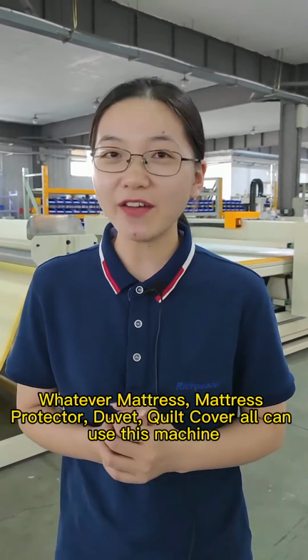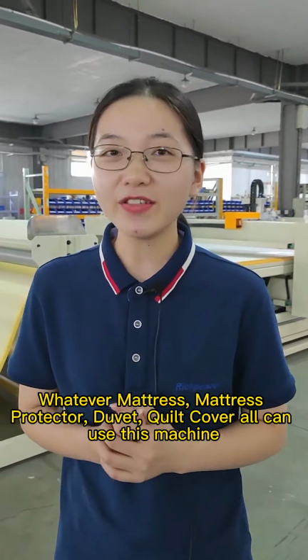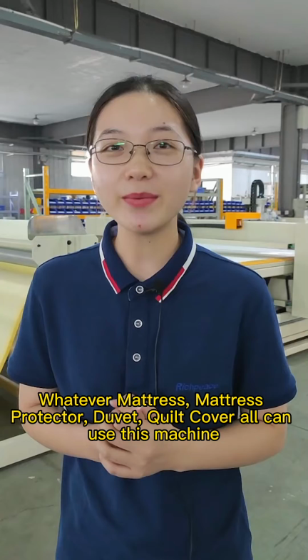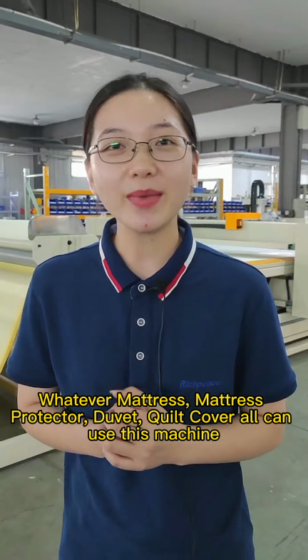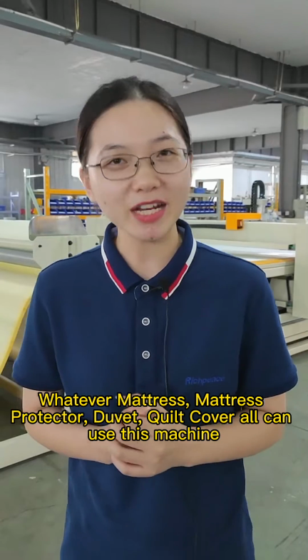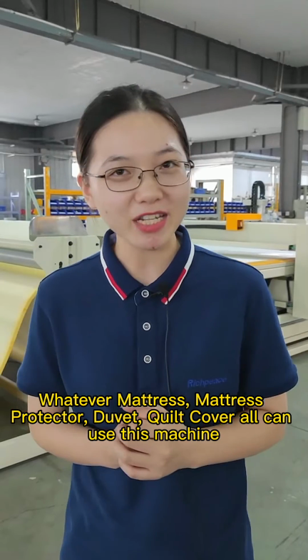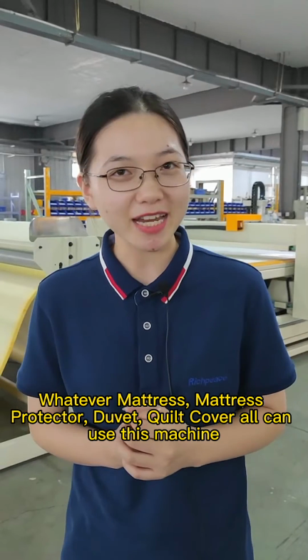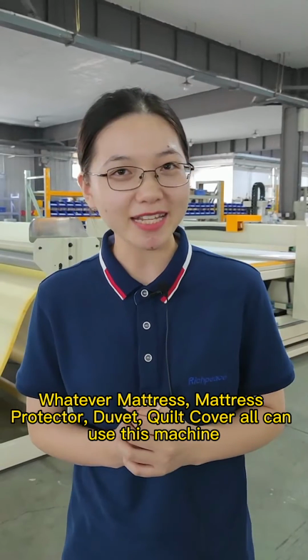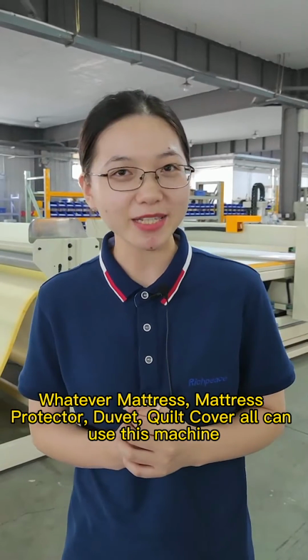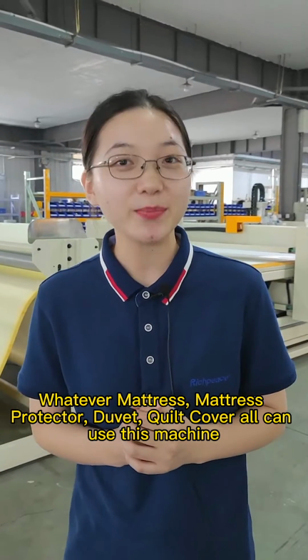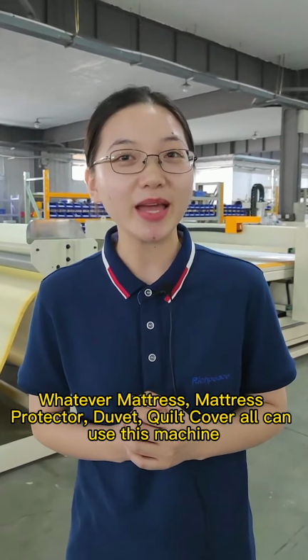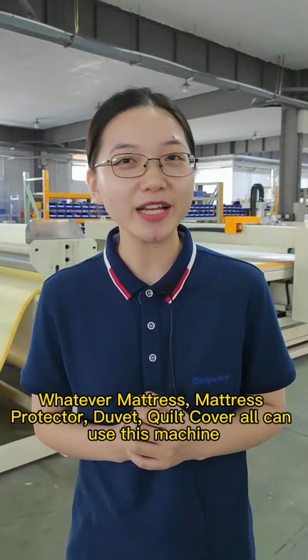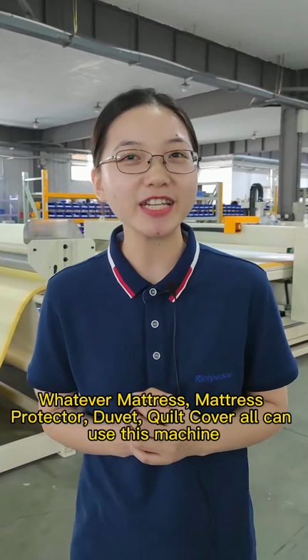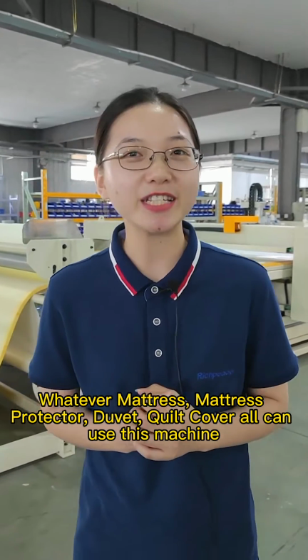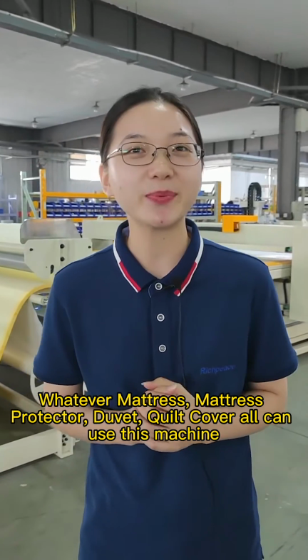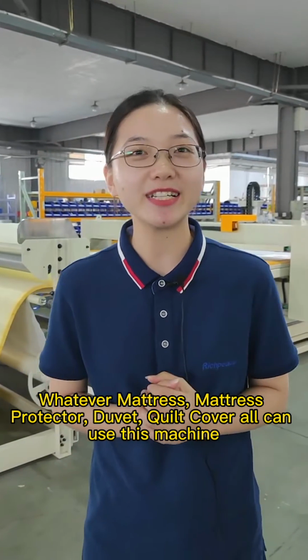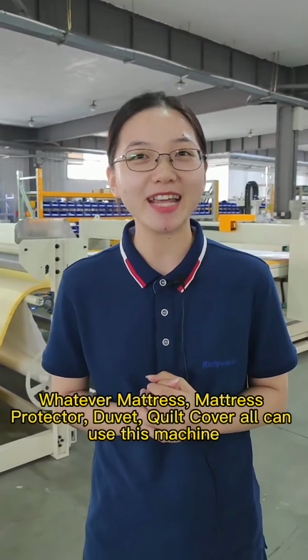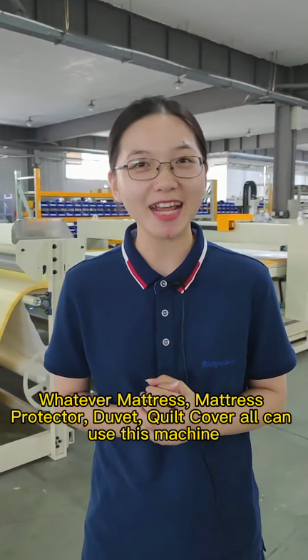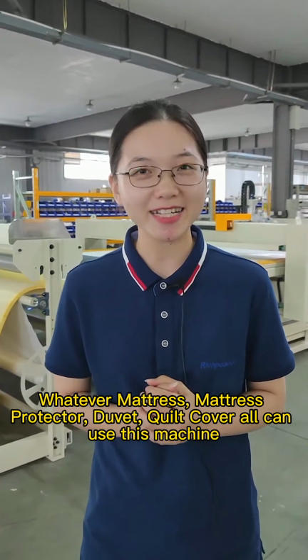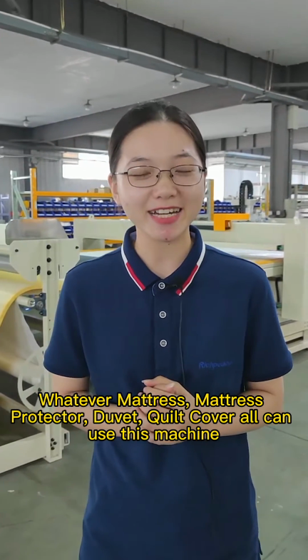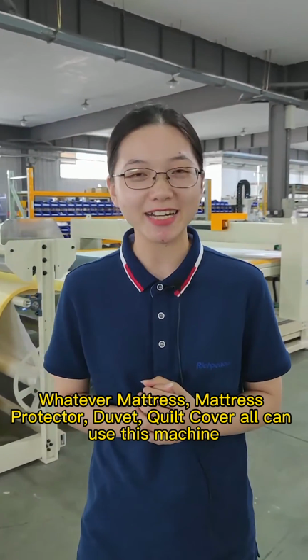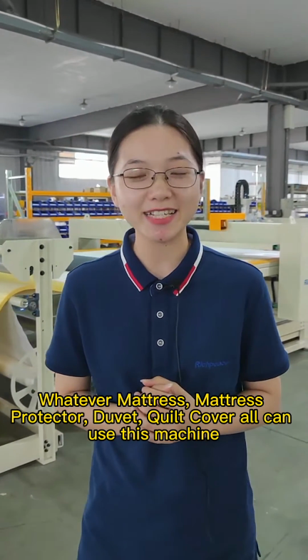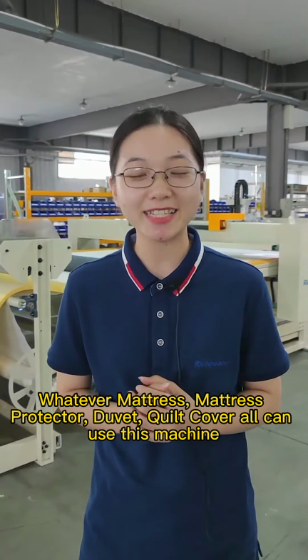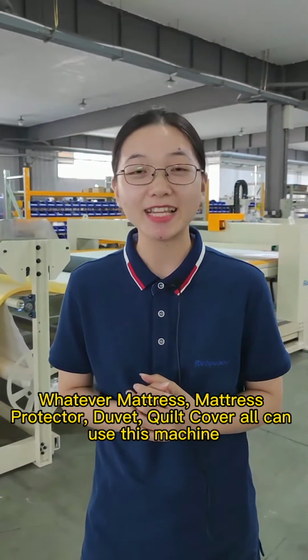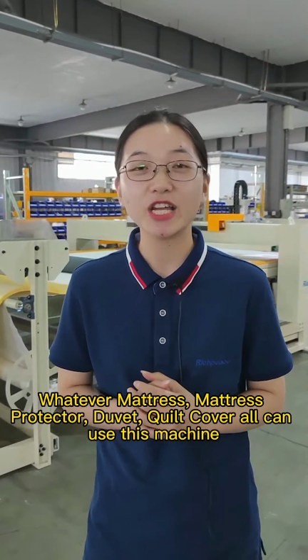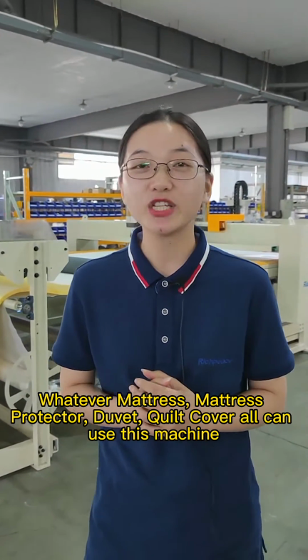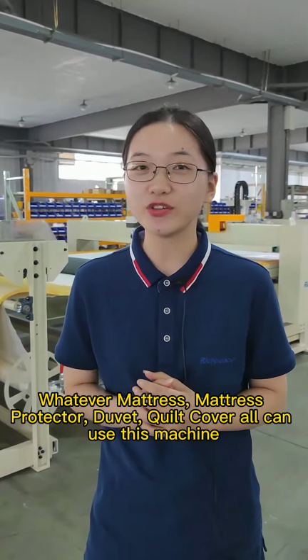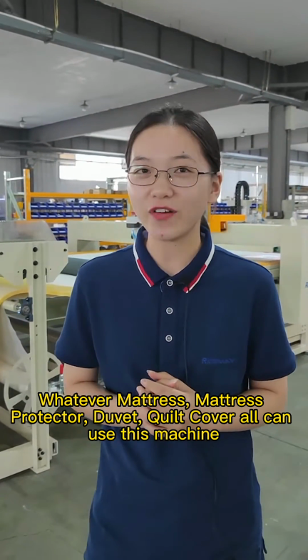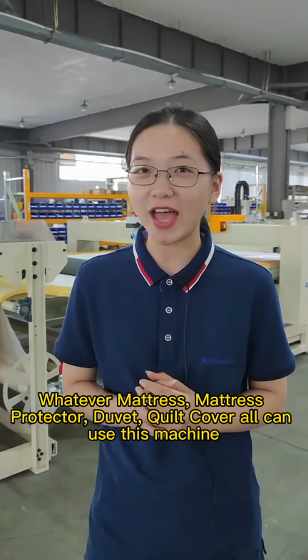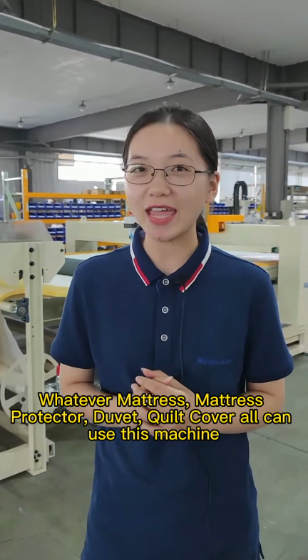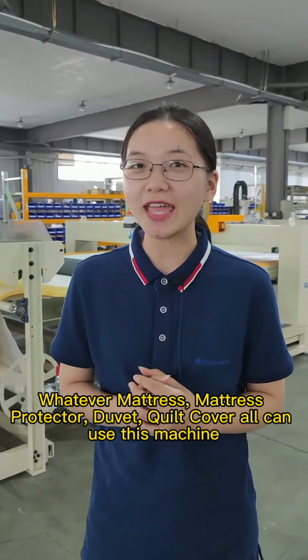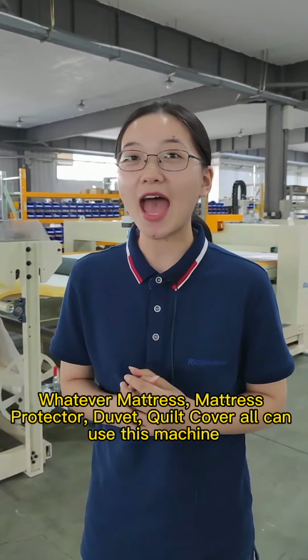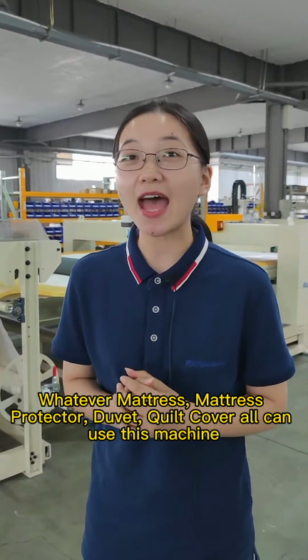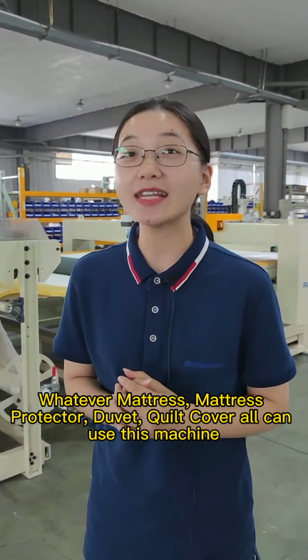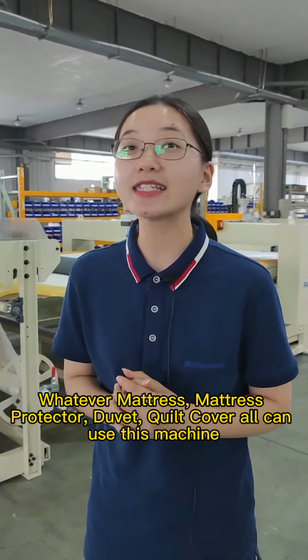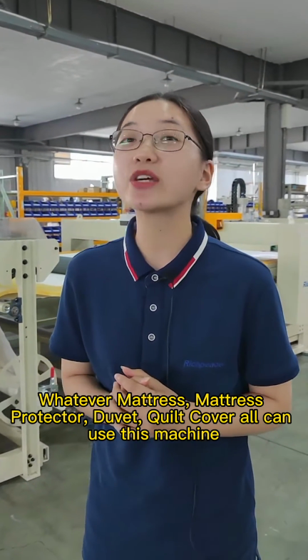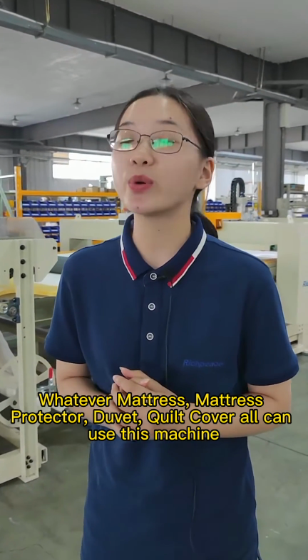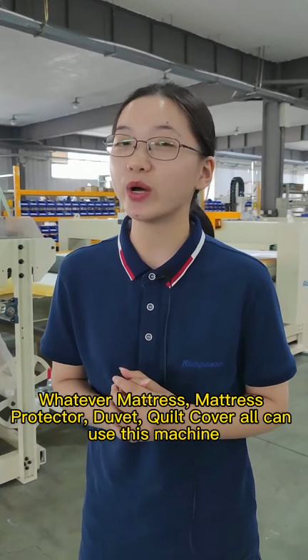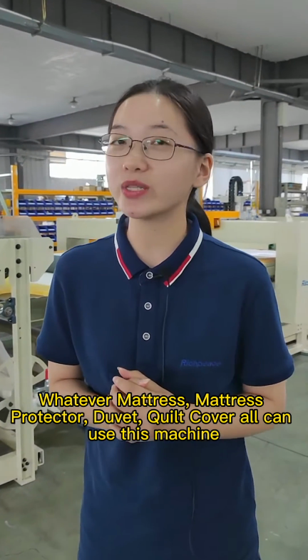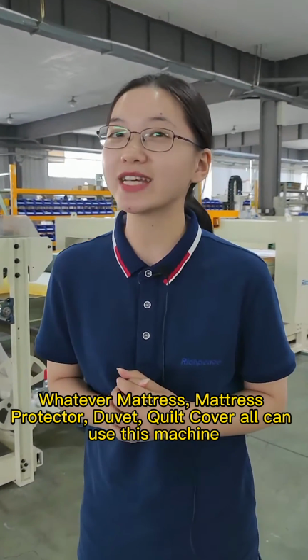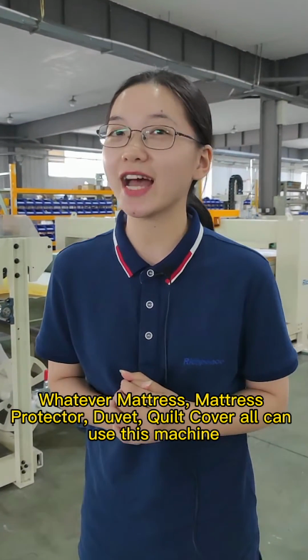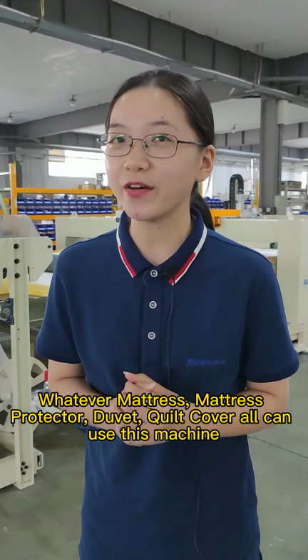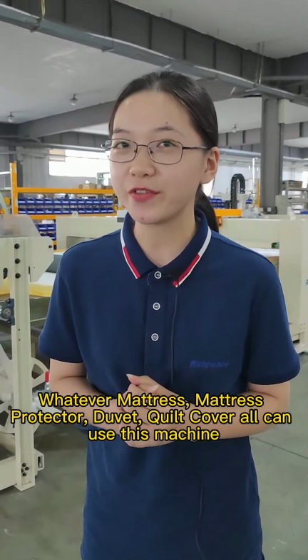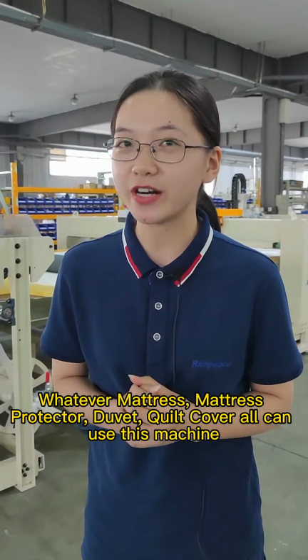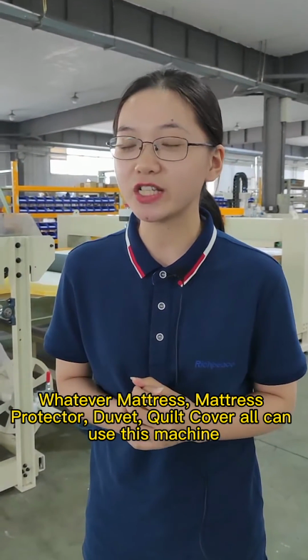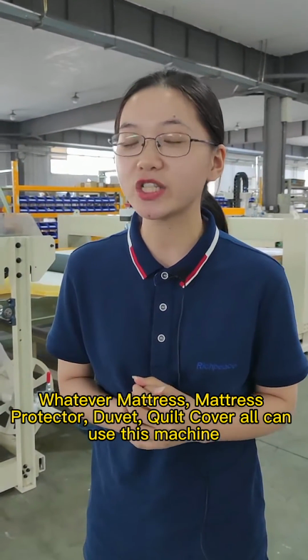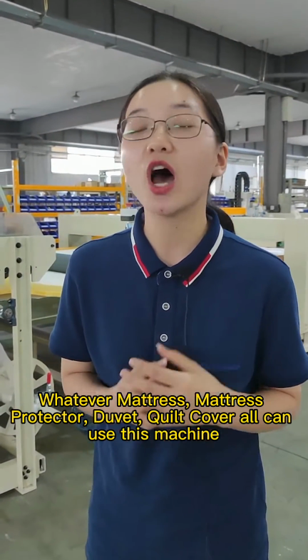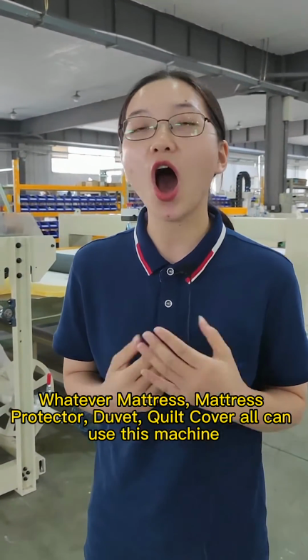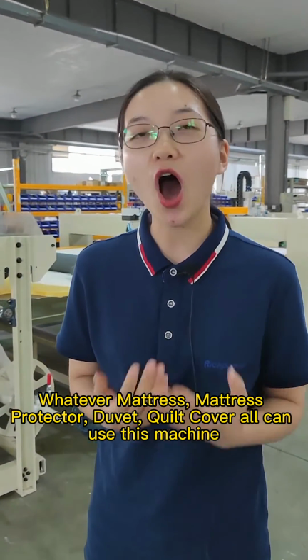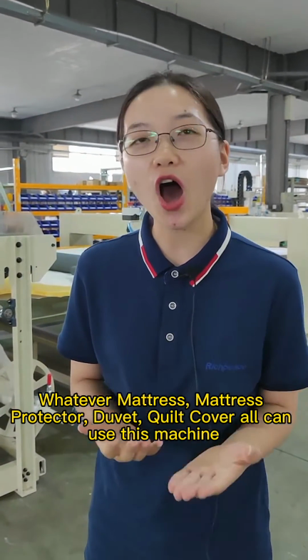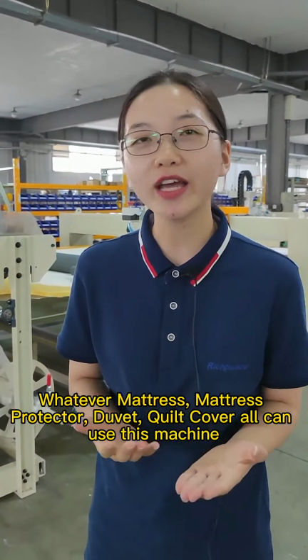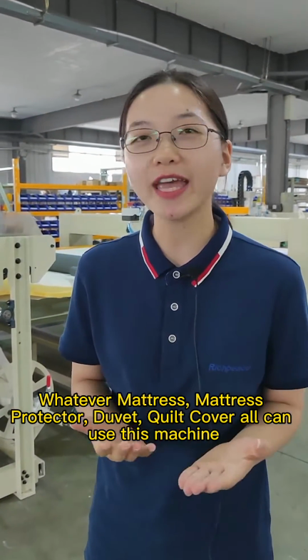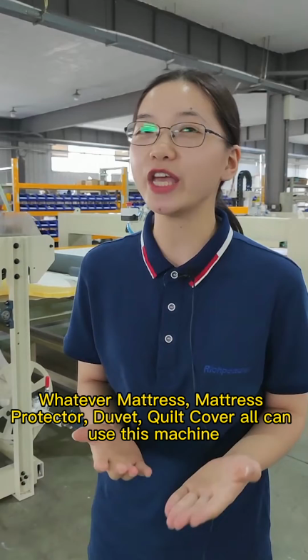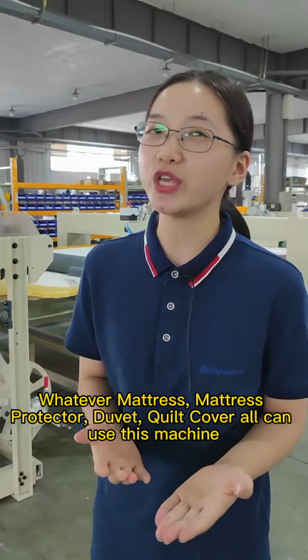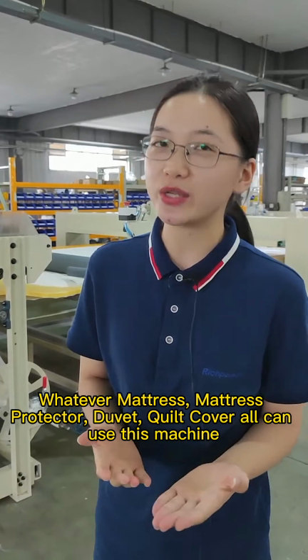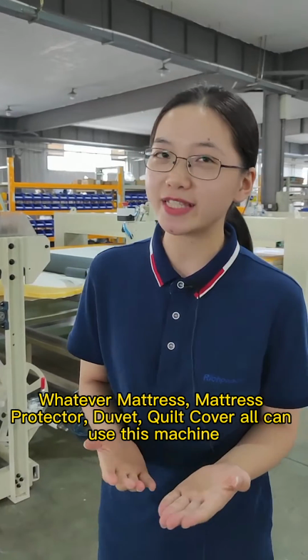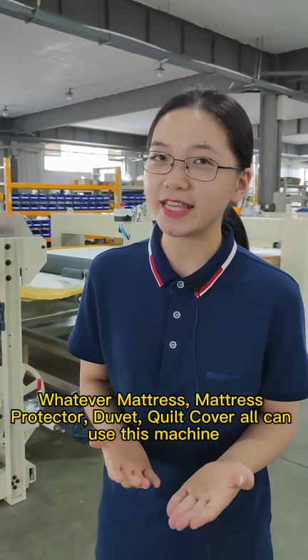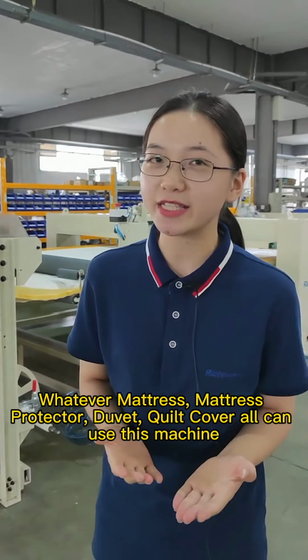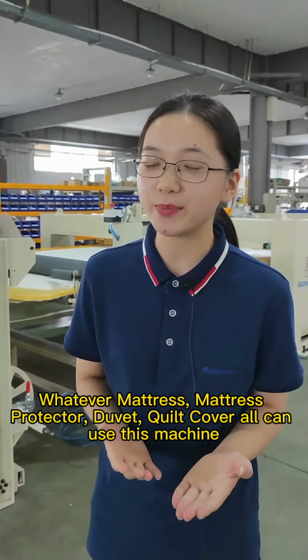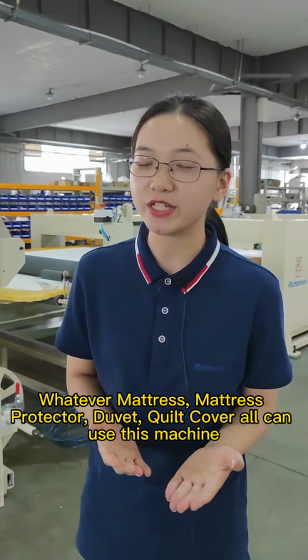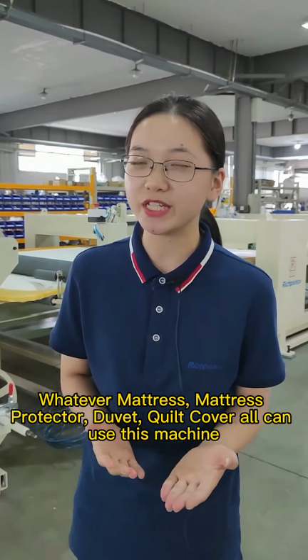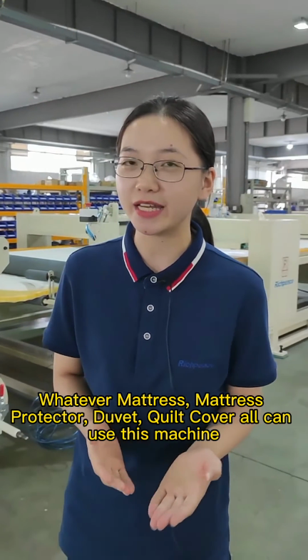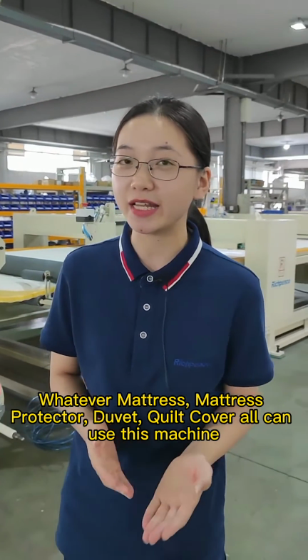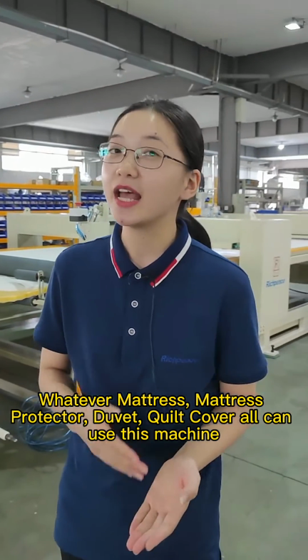Whatever mattresses, mattress protectors, duvets, and quilt covers — all can use this machine.